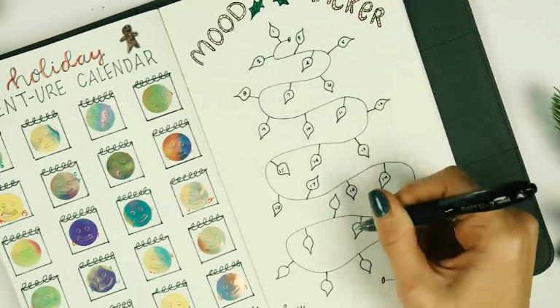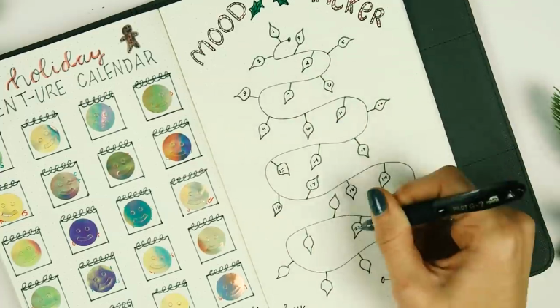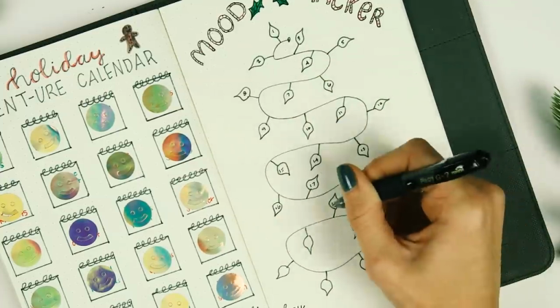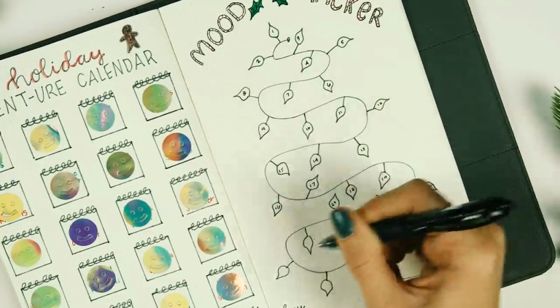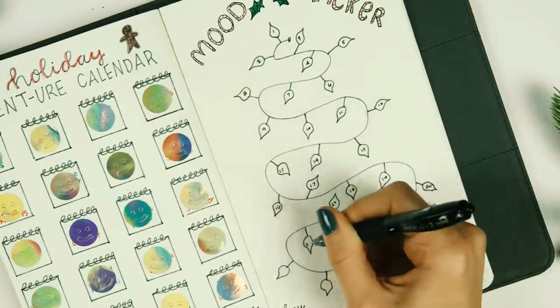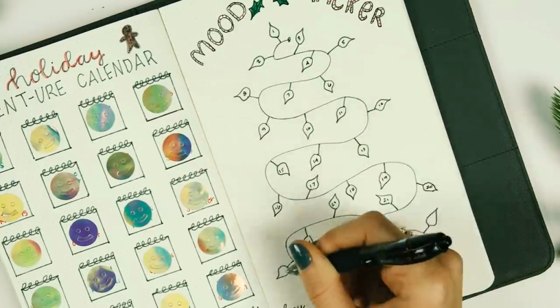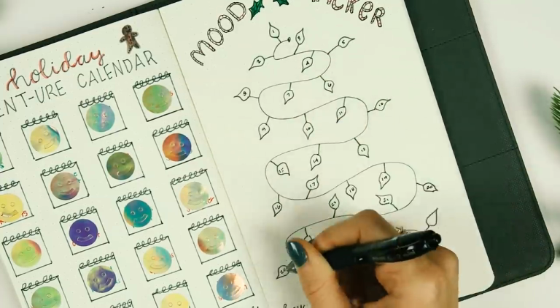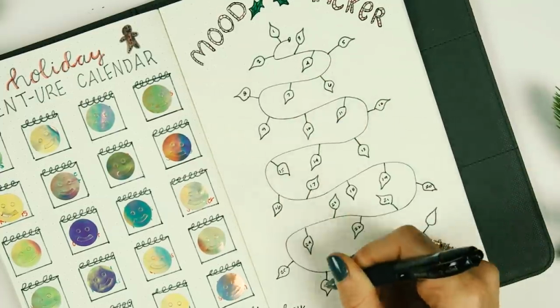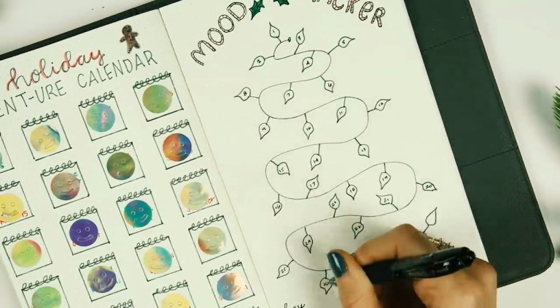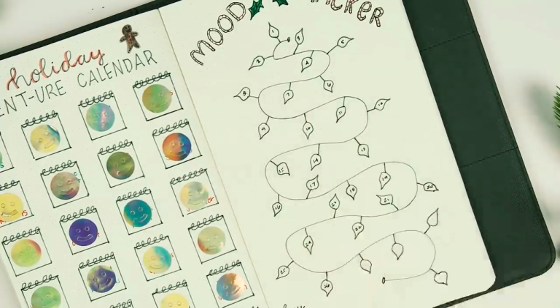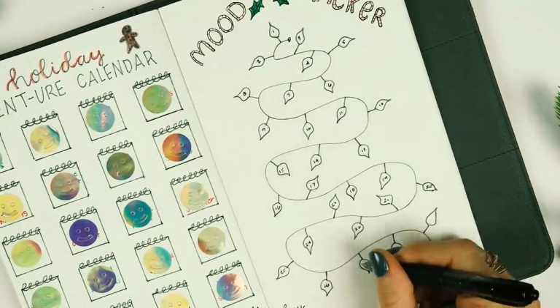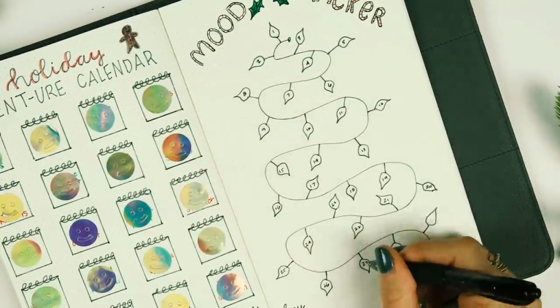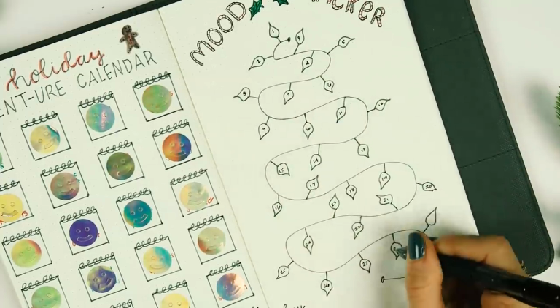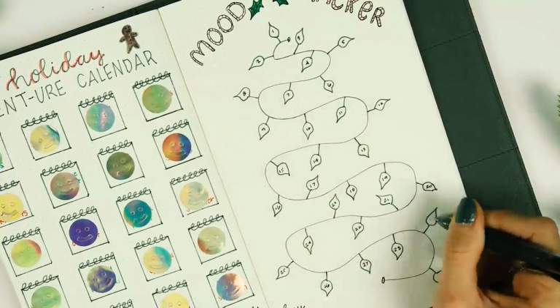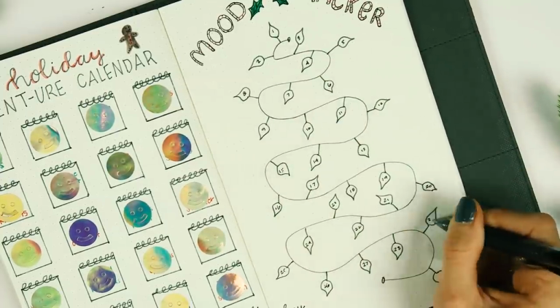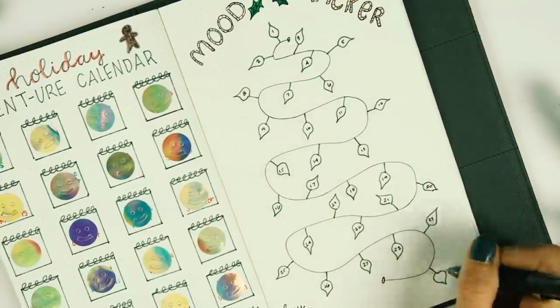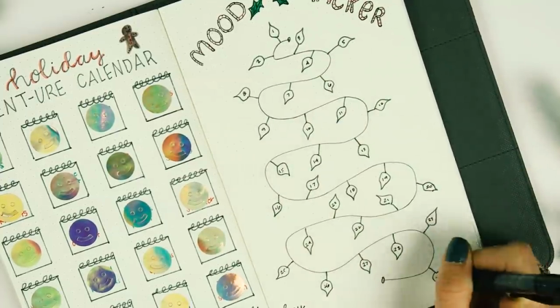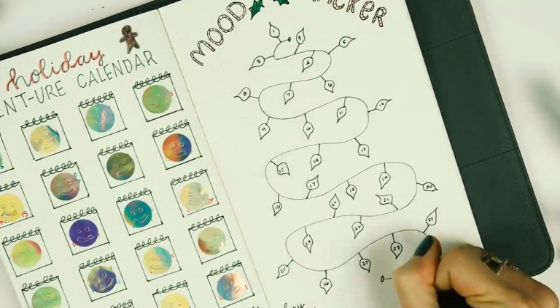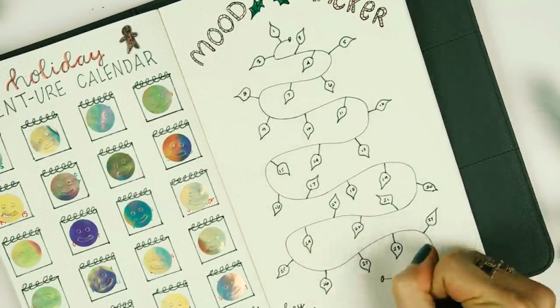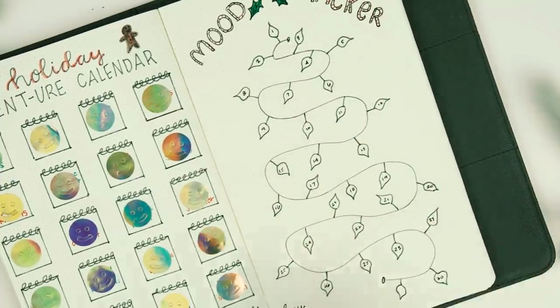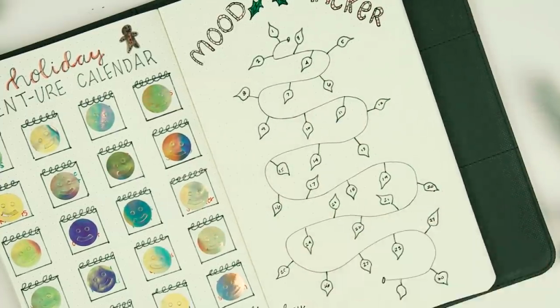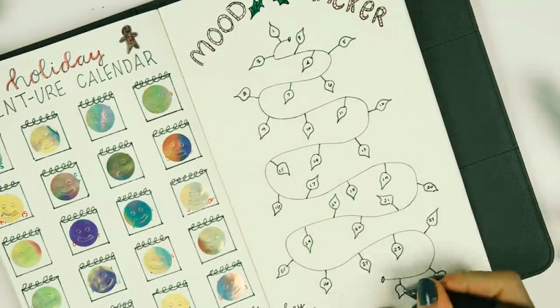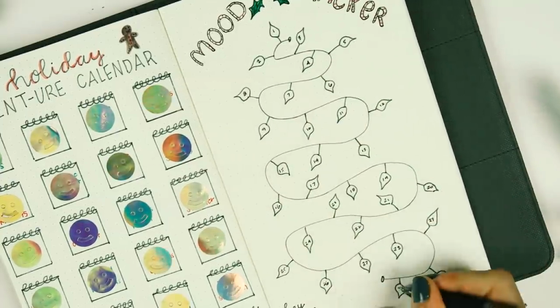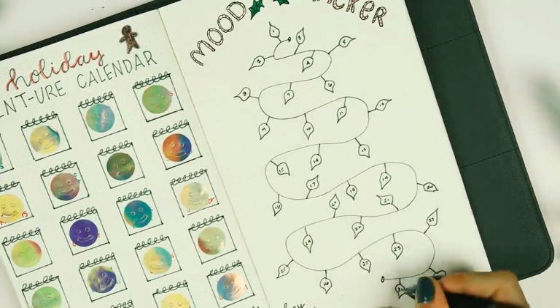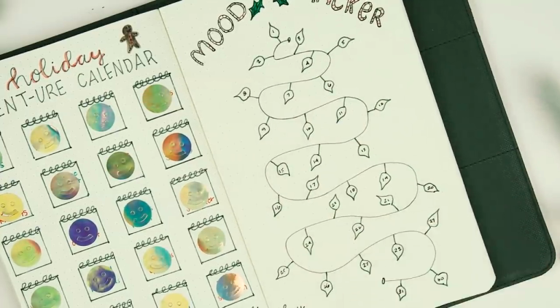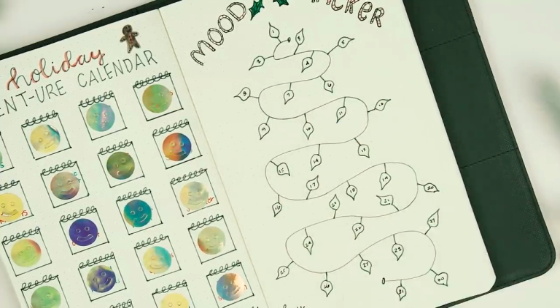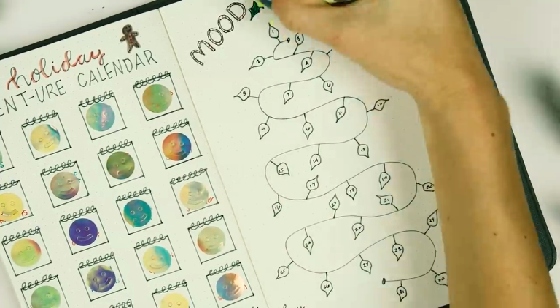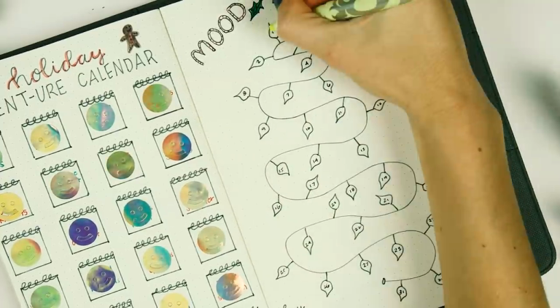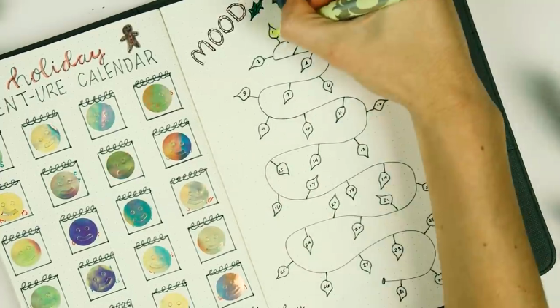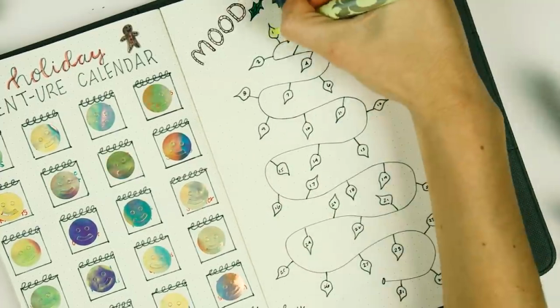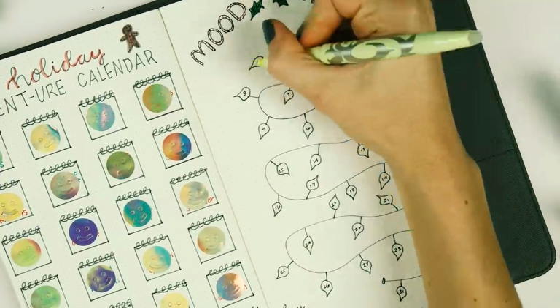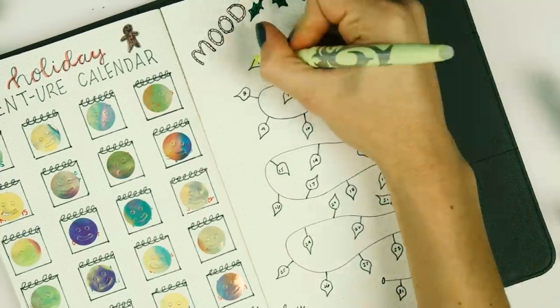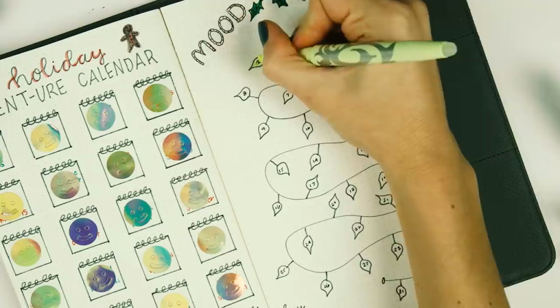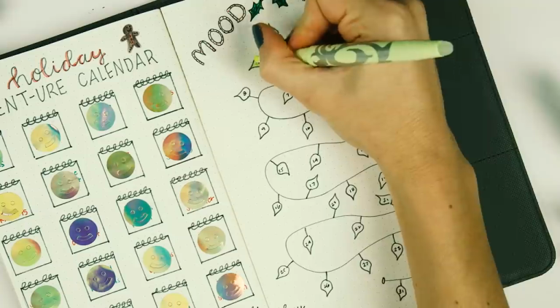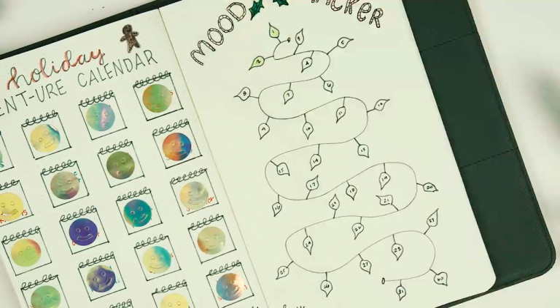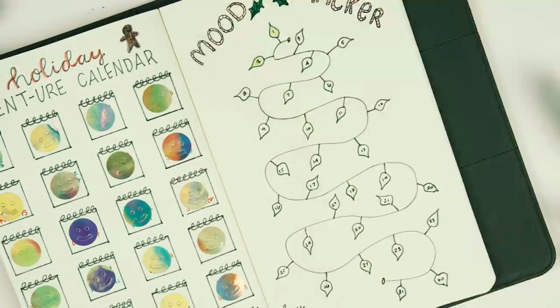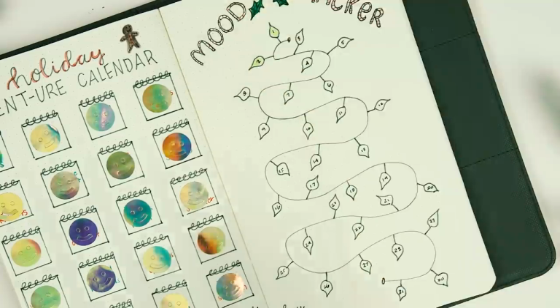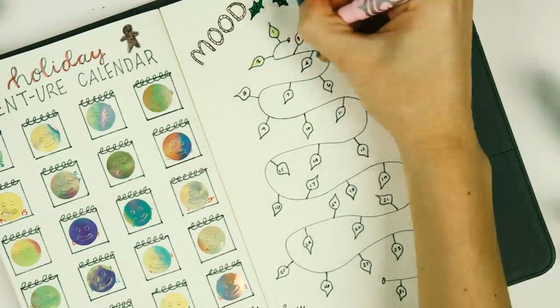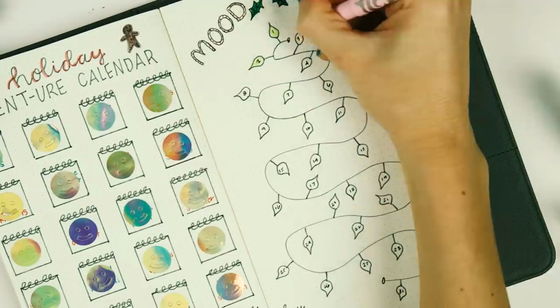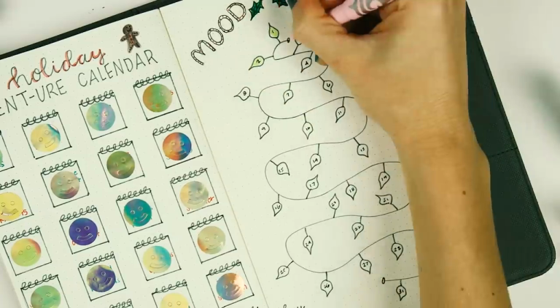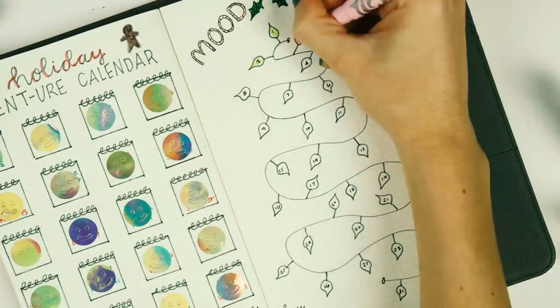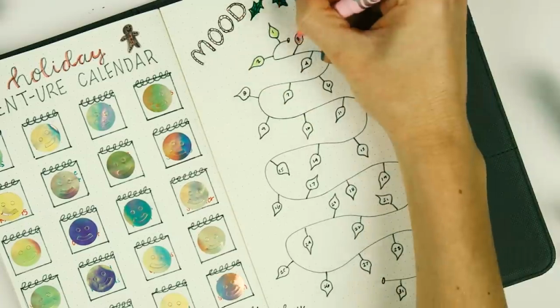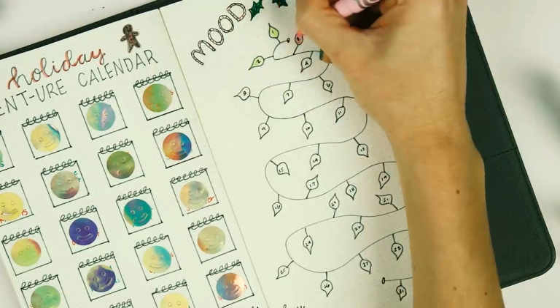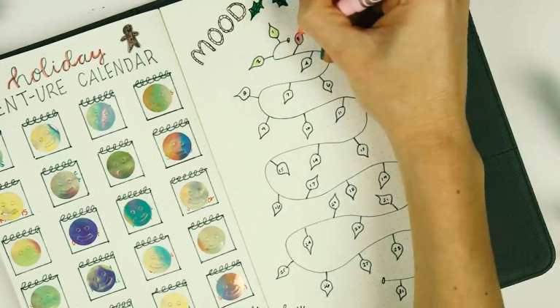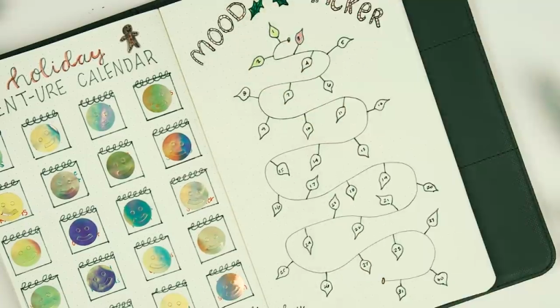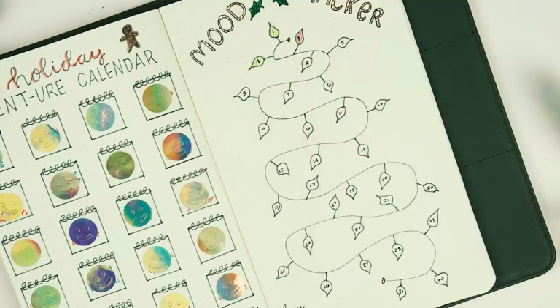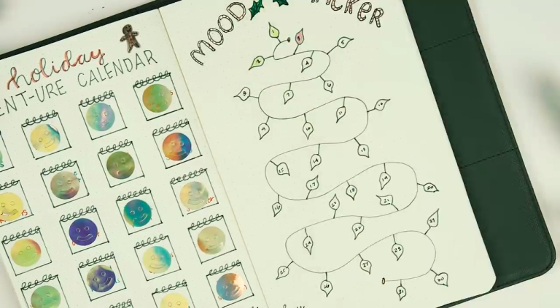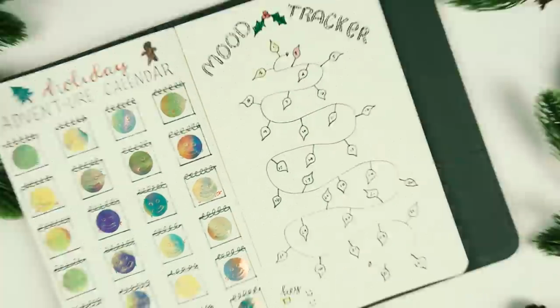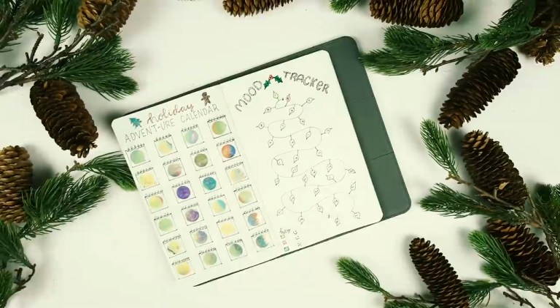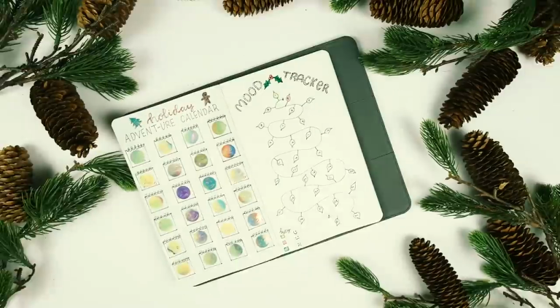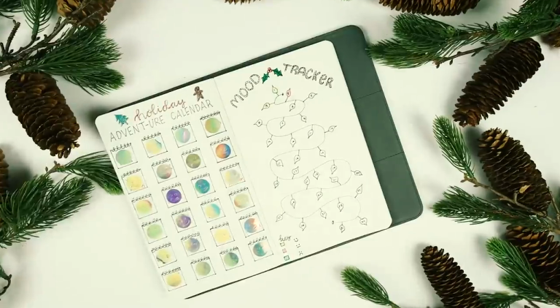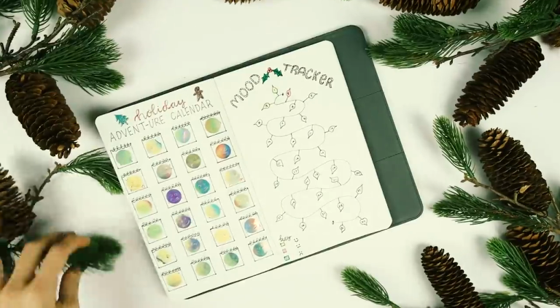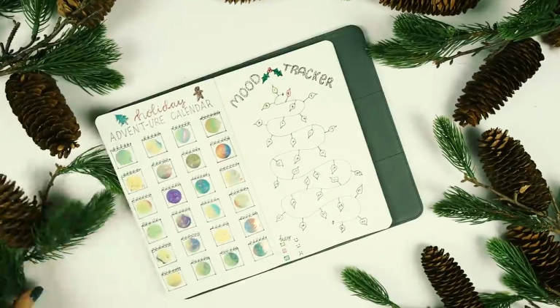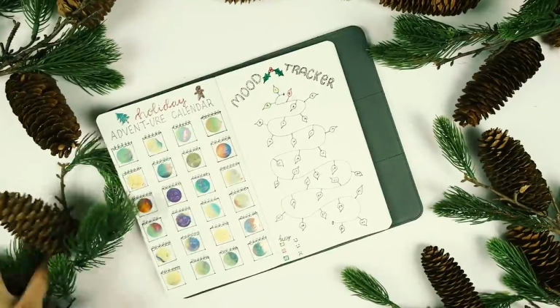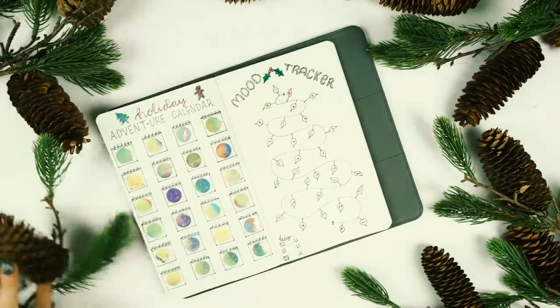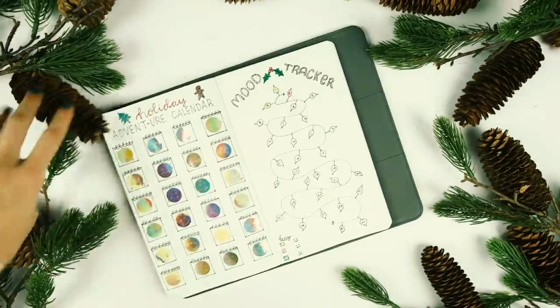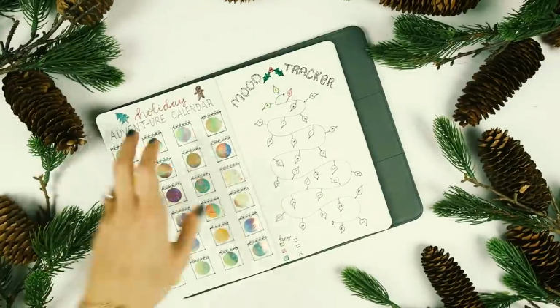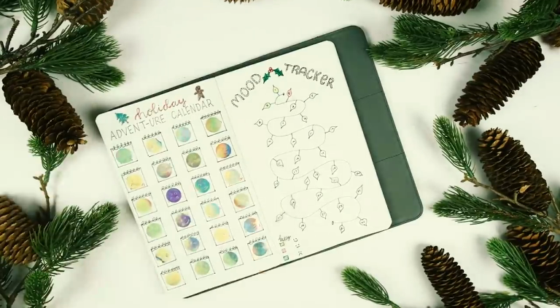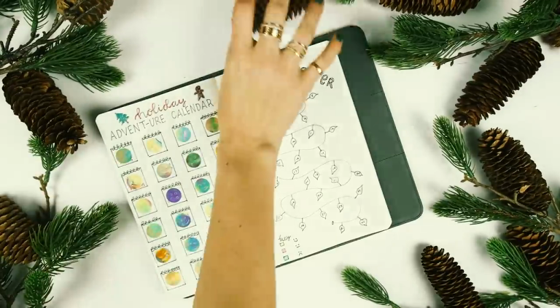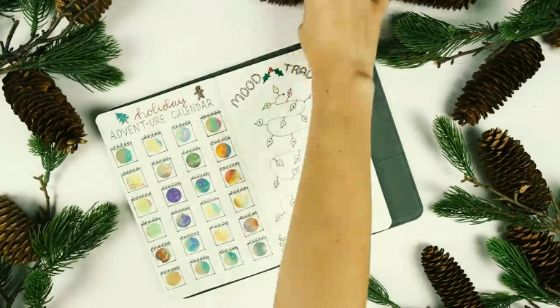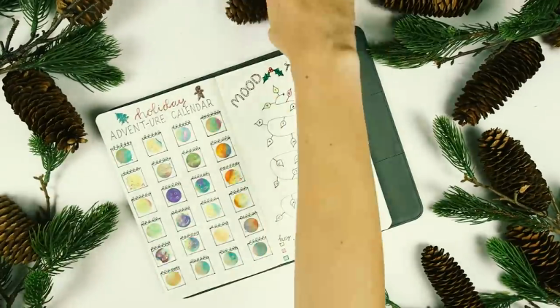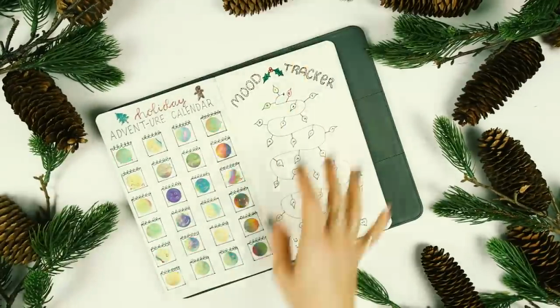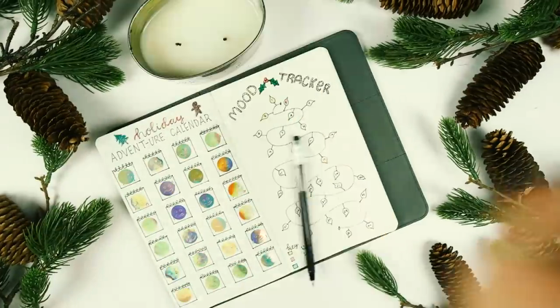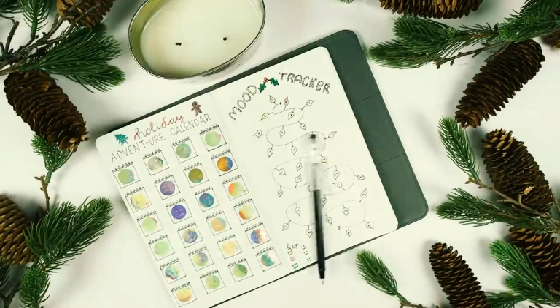The good thing about a mood tracker is that even if you have a bad mood, it actually ends up being okay because it makes your tracker look prettier.